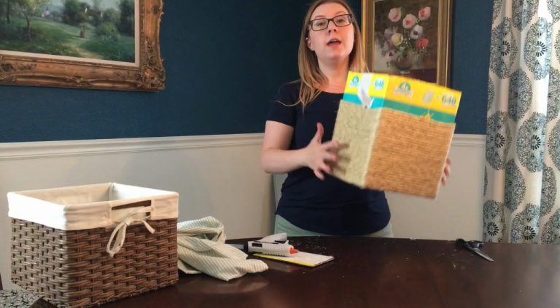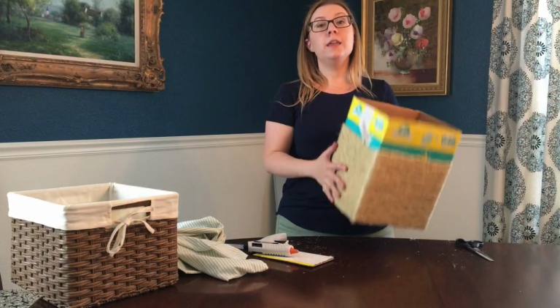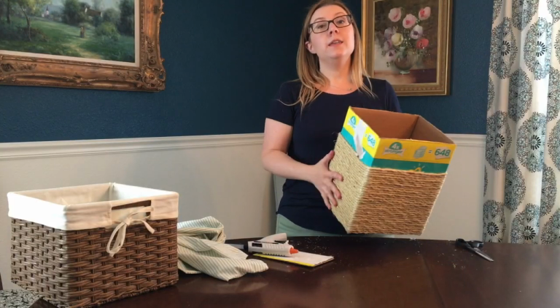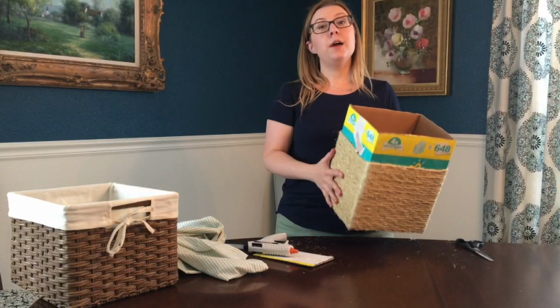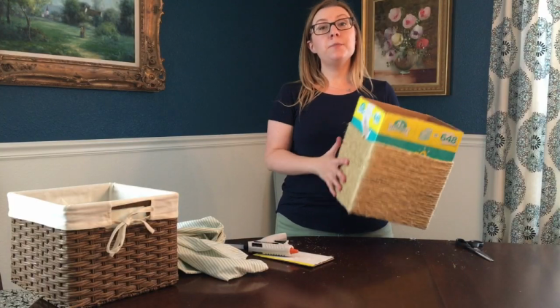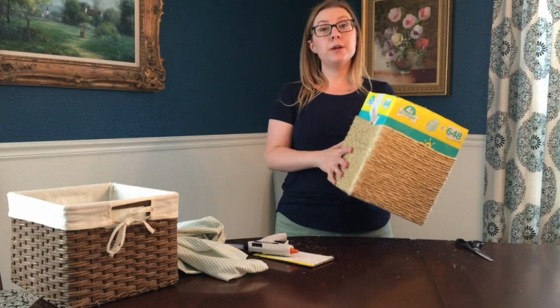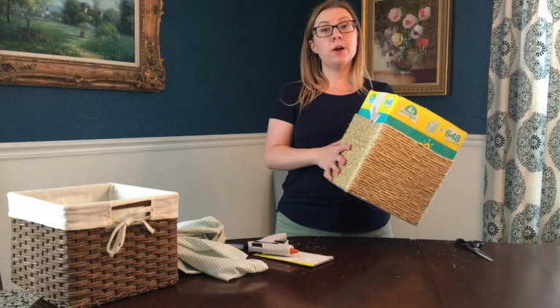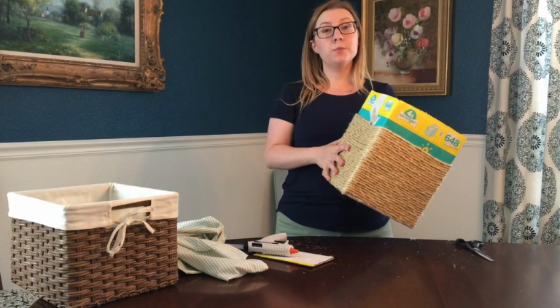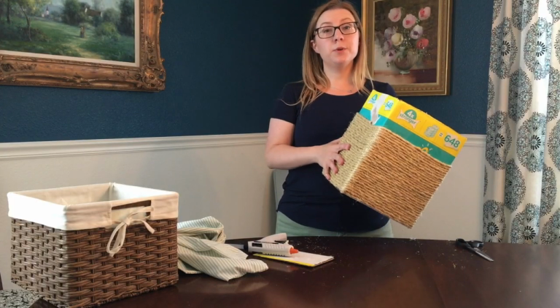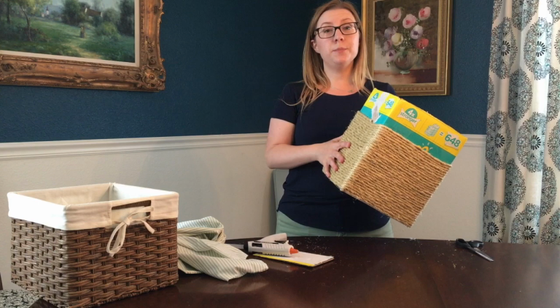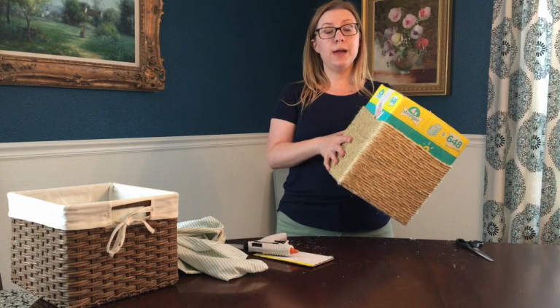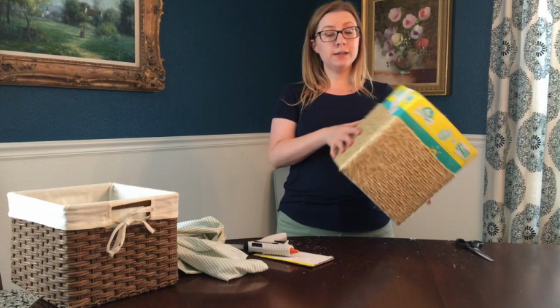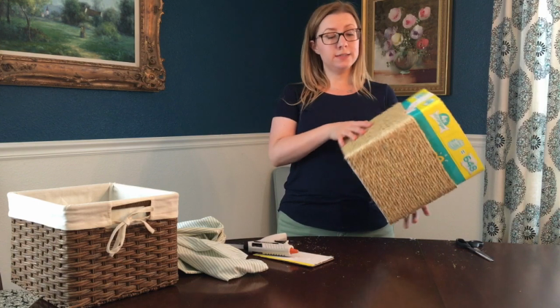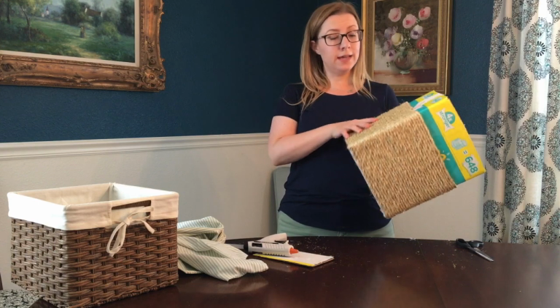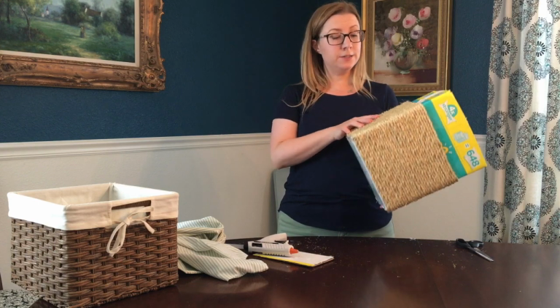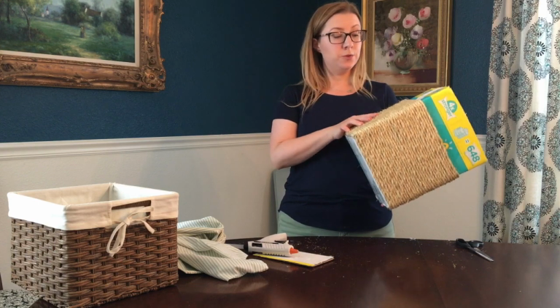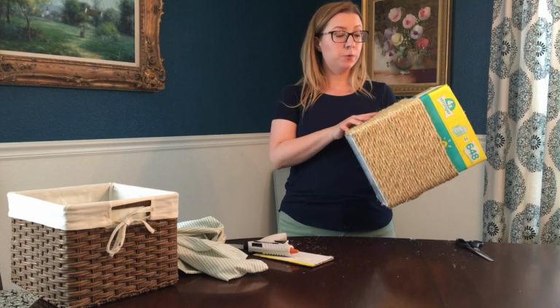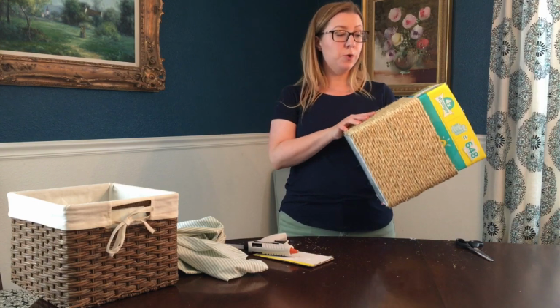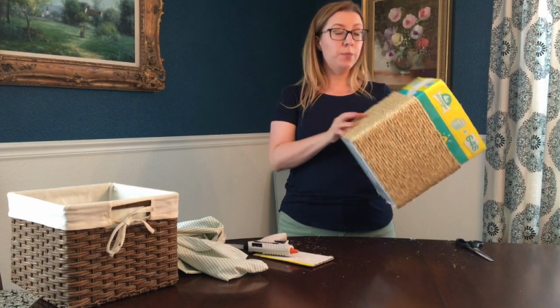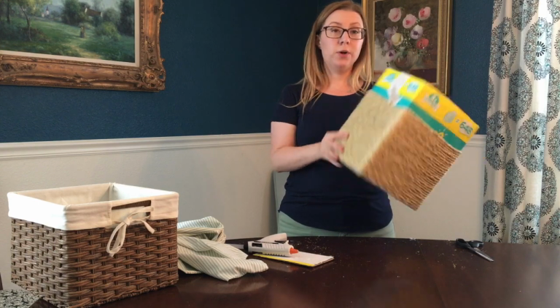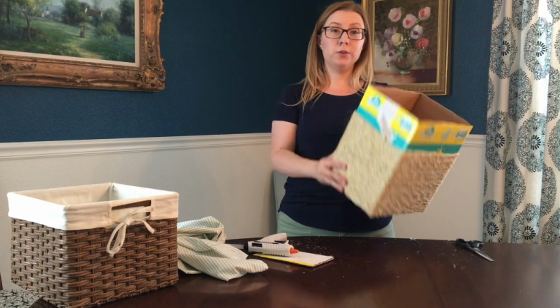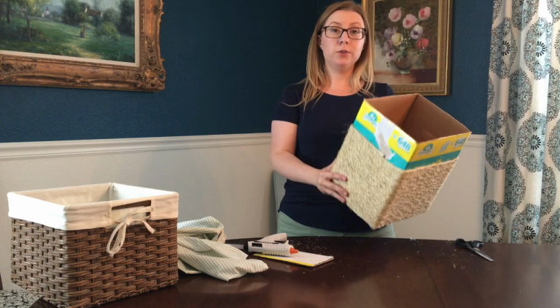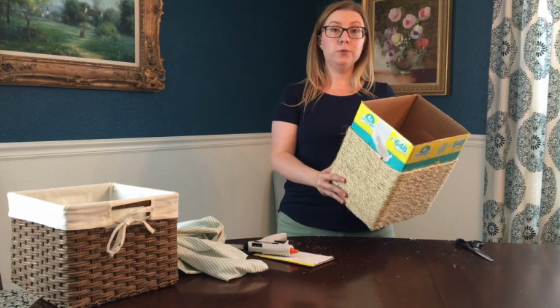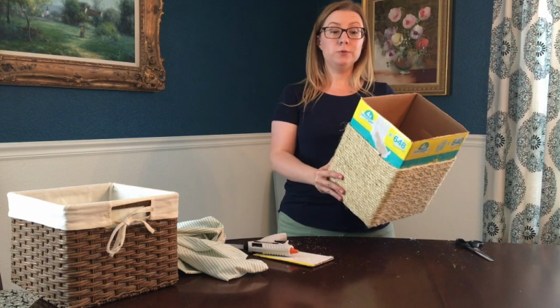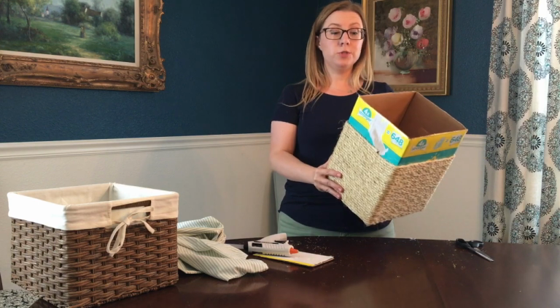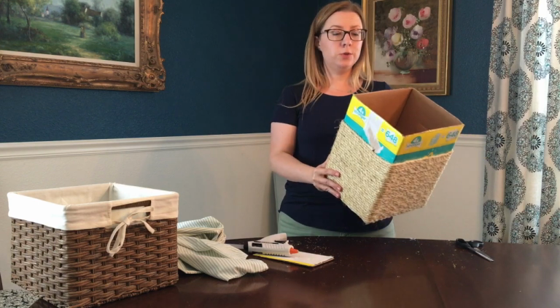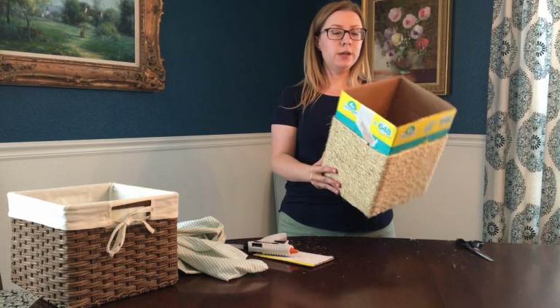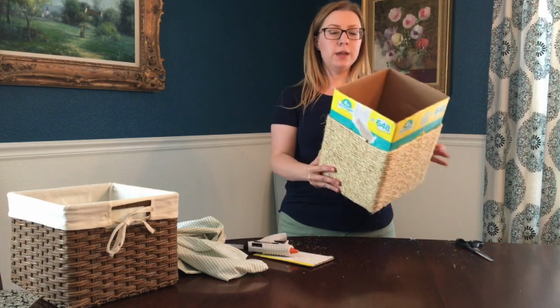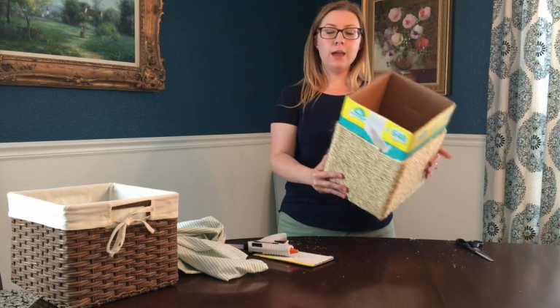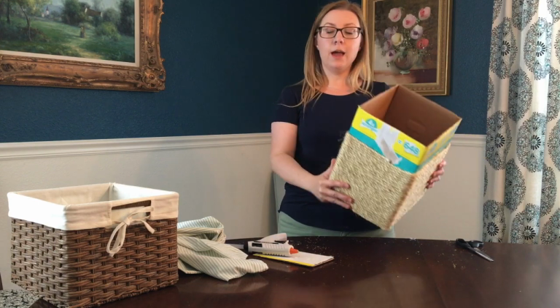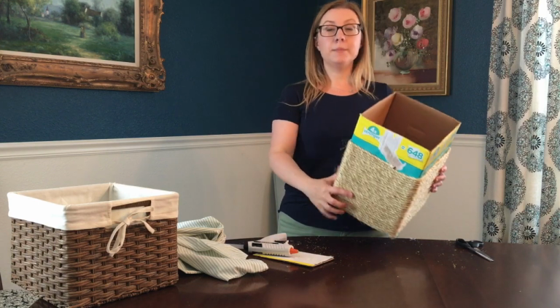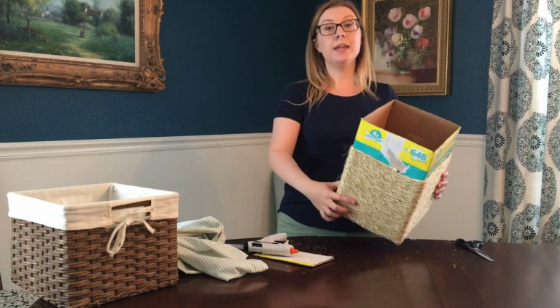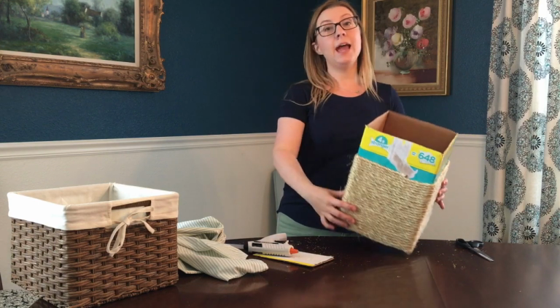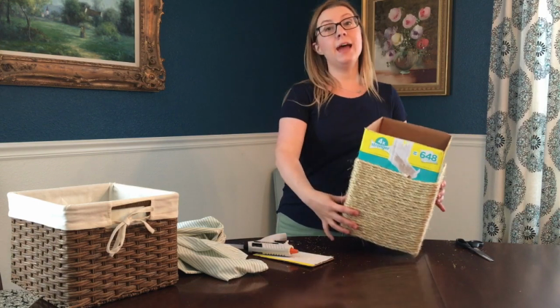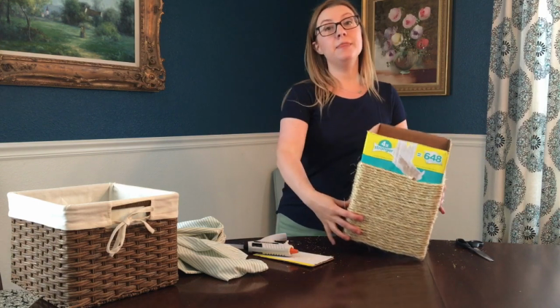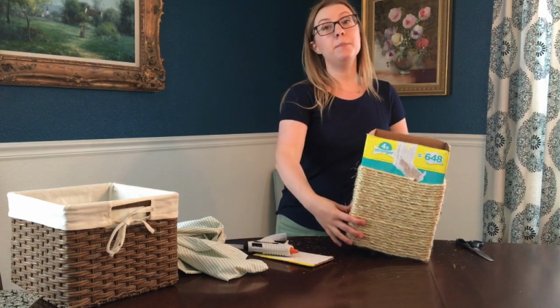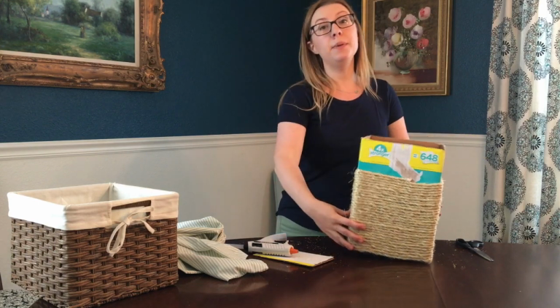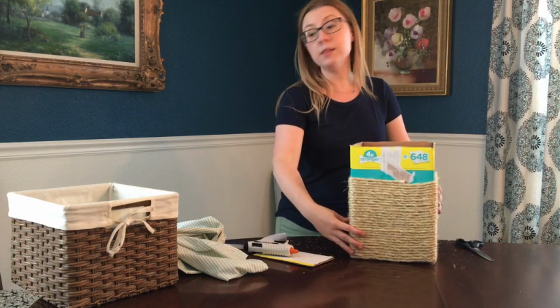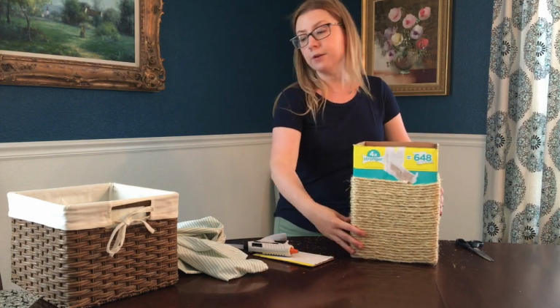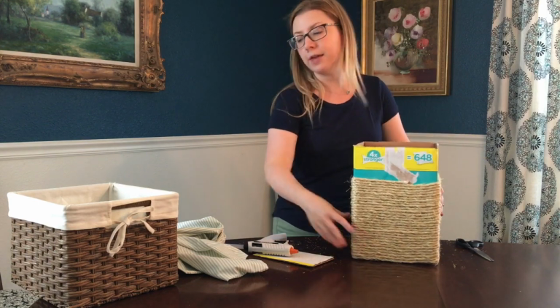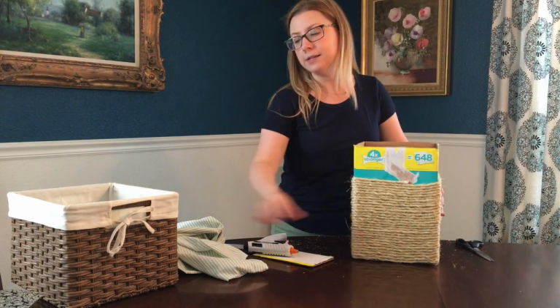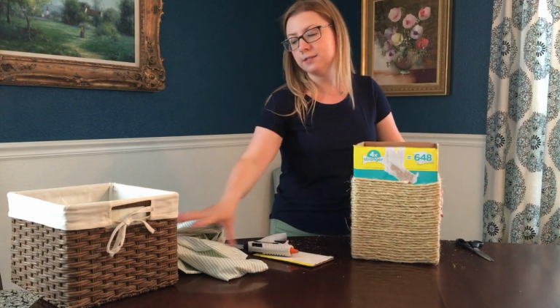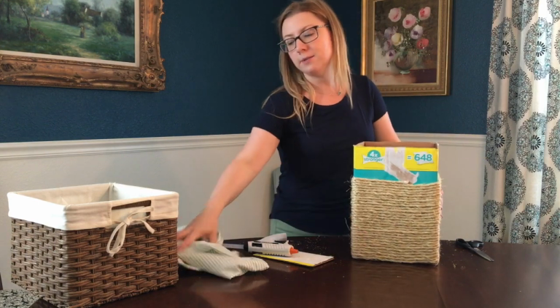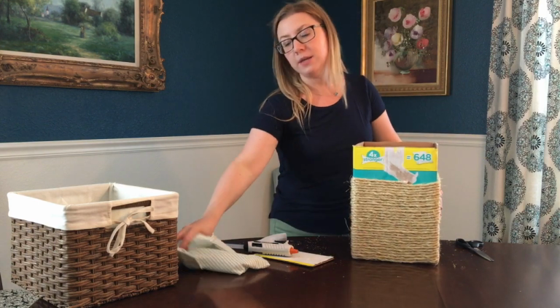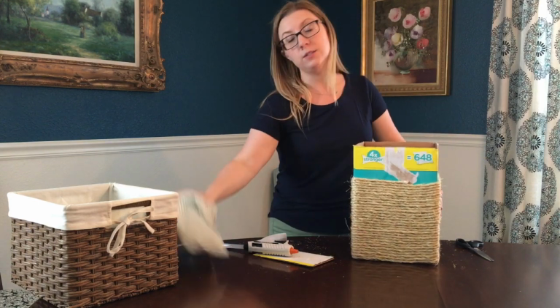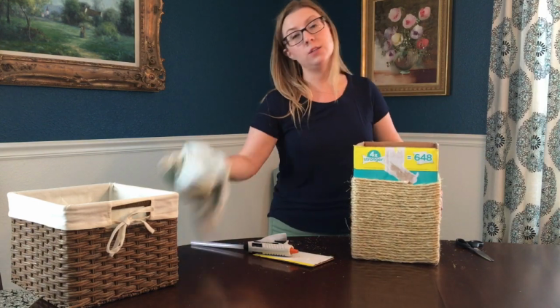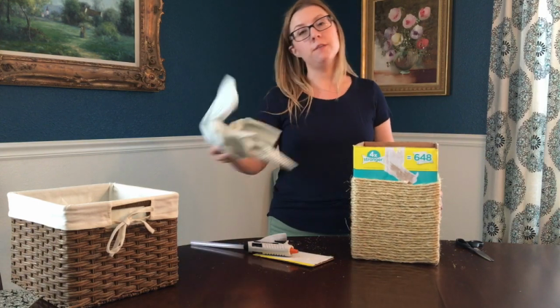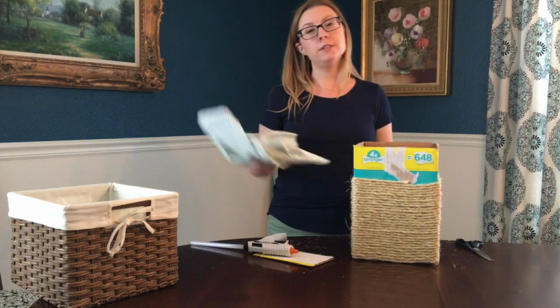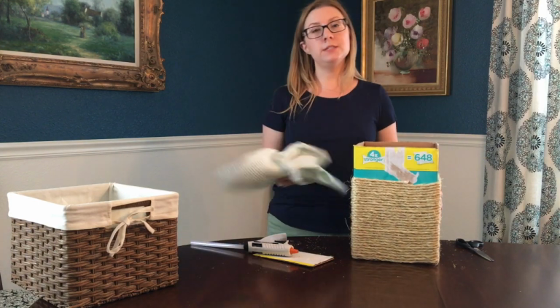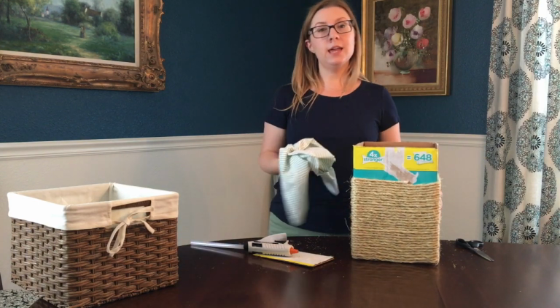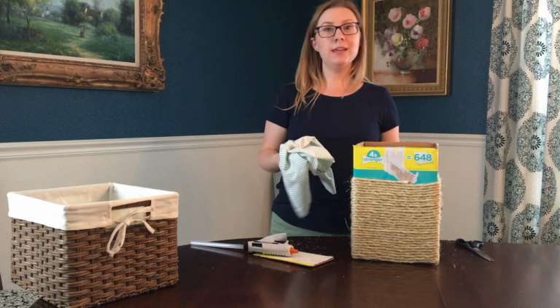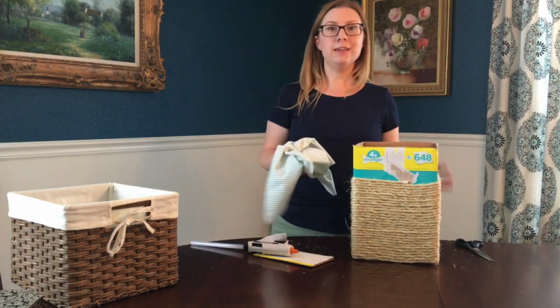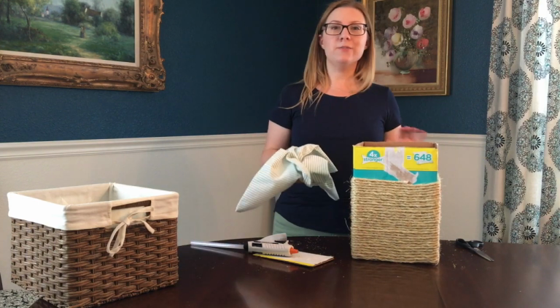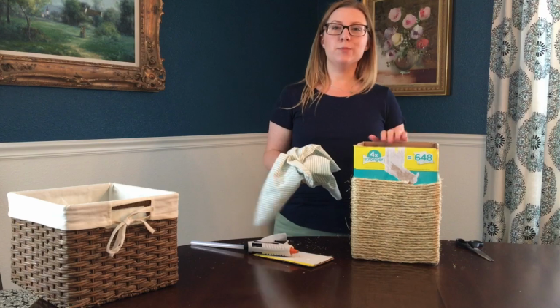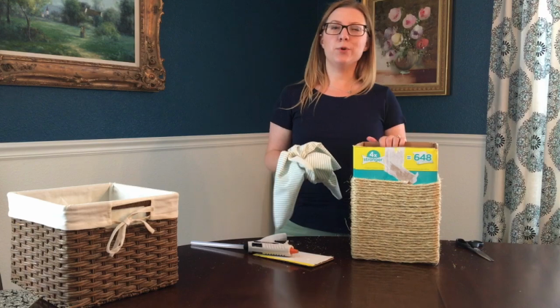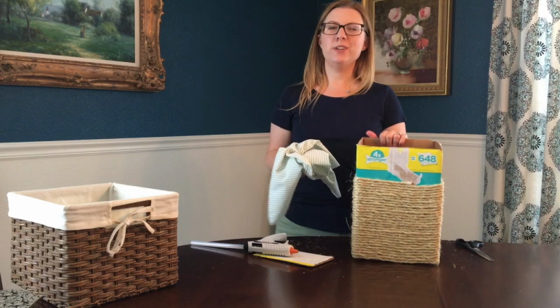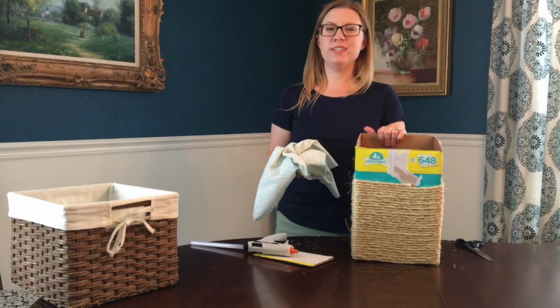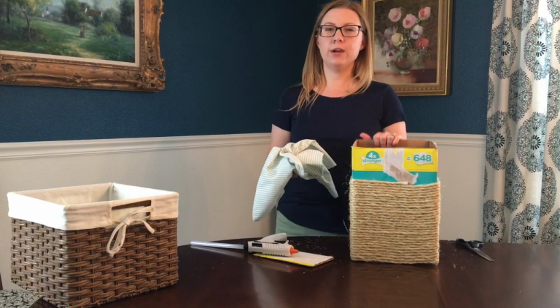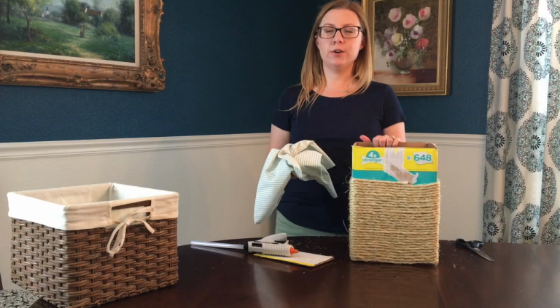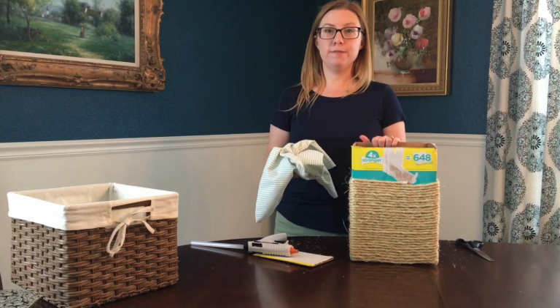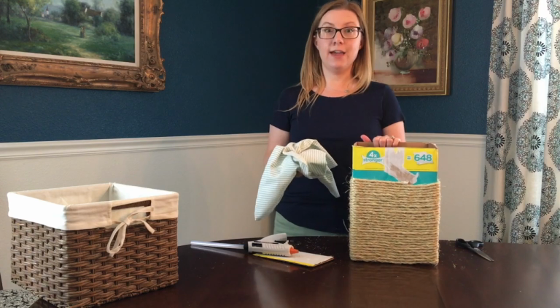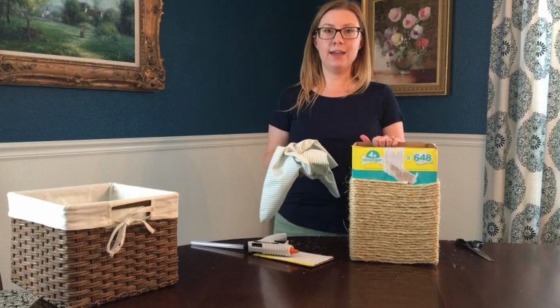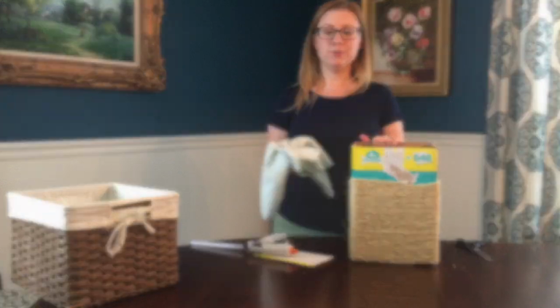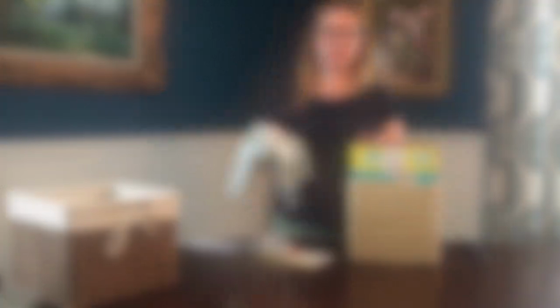Now that my cardboard box has the rope all glued to it, I'm gonna add the pillowcase to make it soft inside and give it a pretty decorative edge.